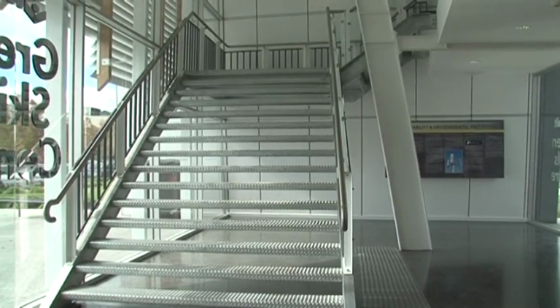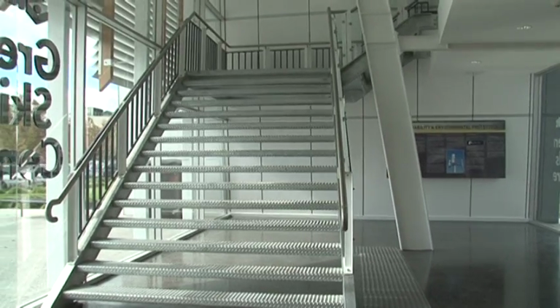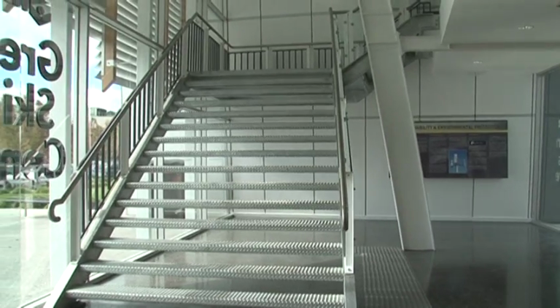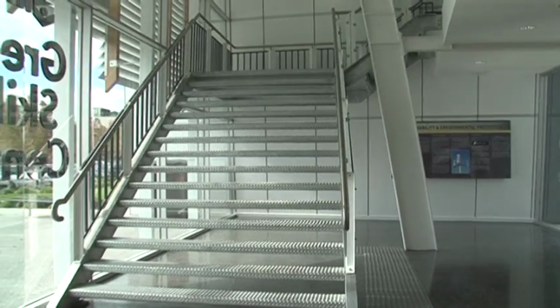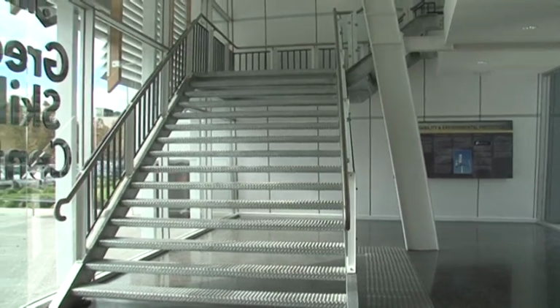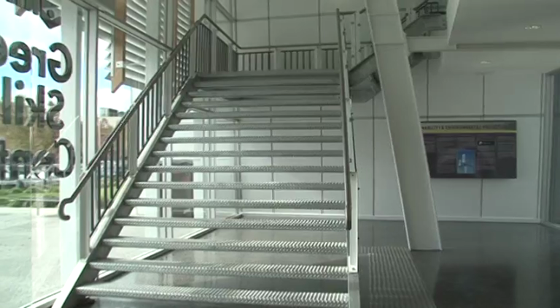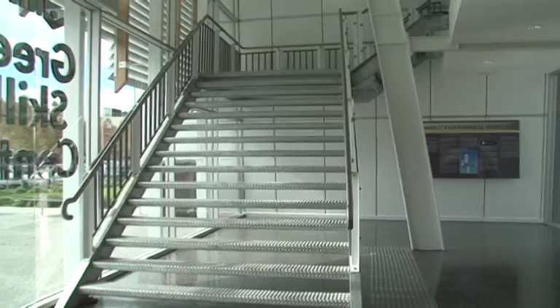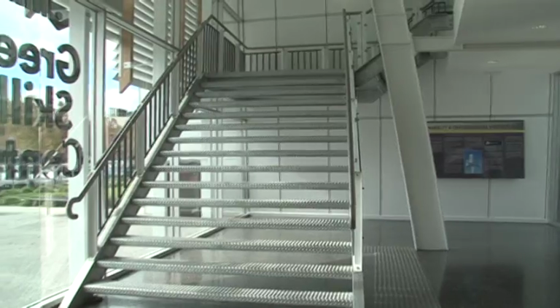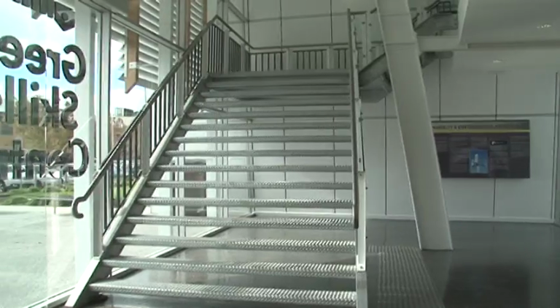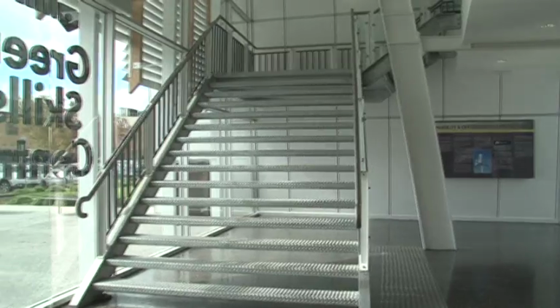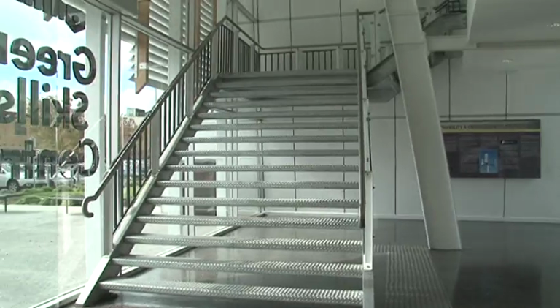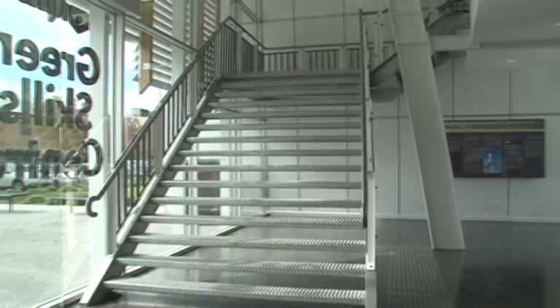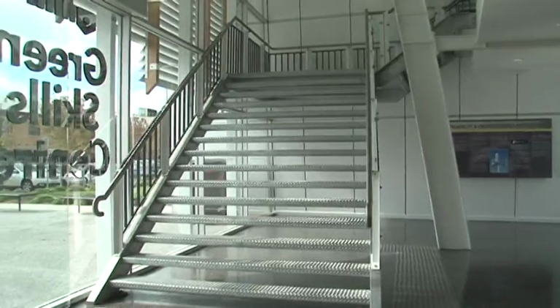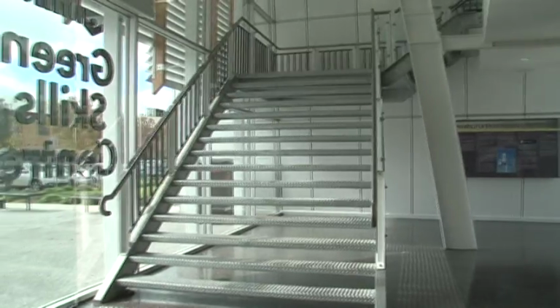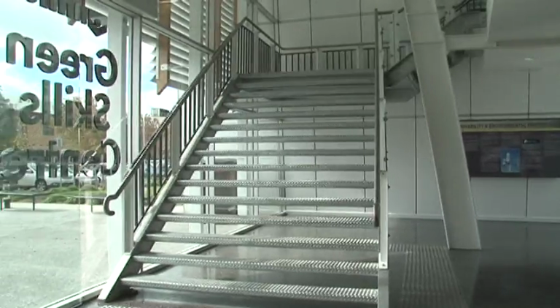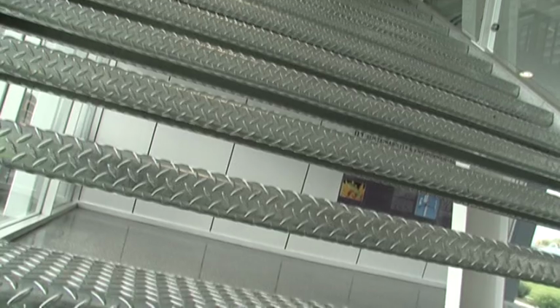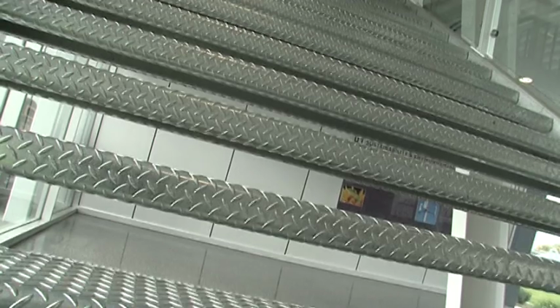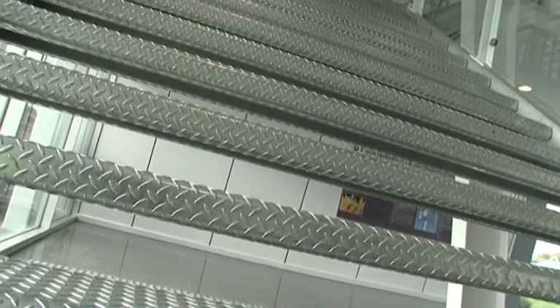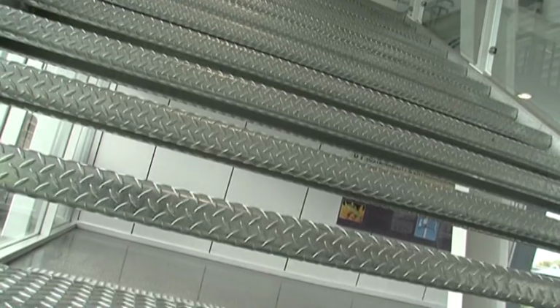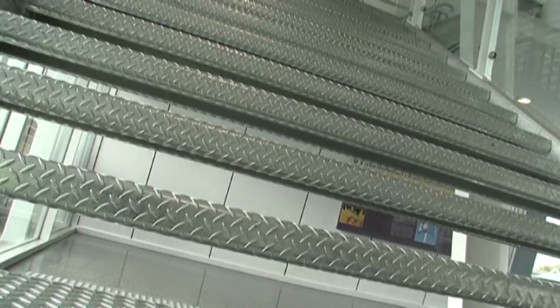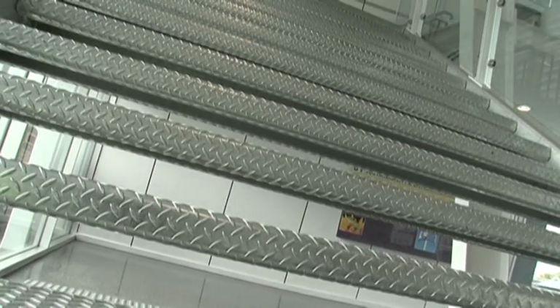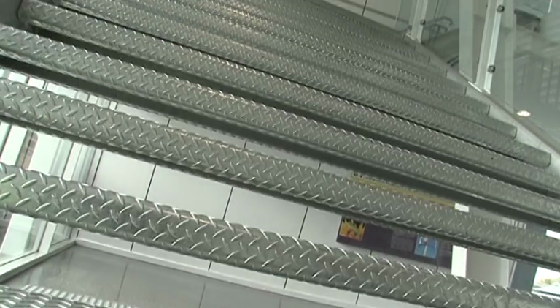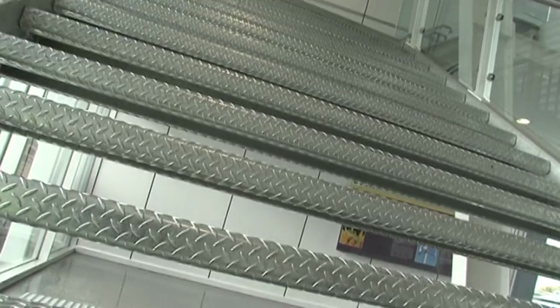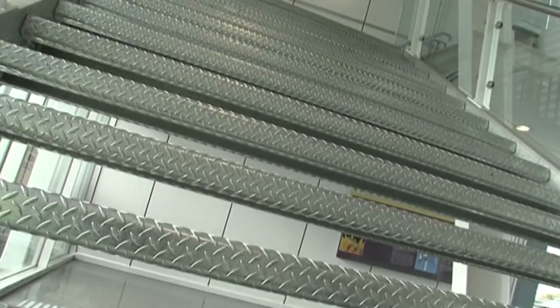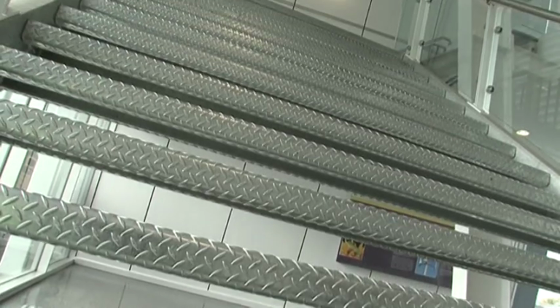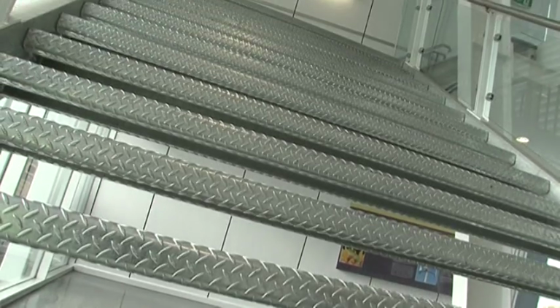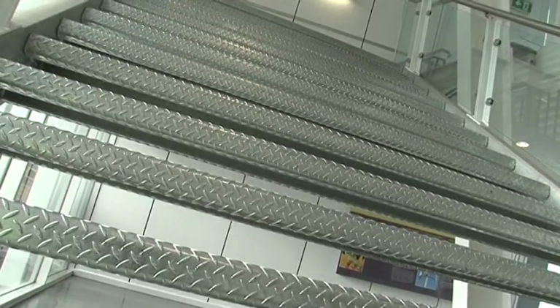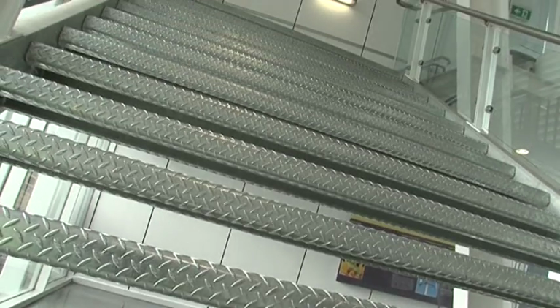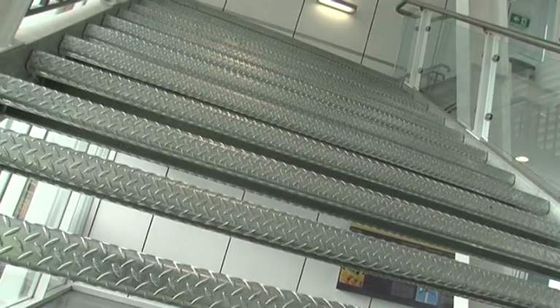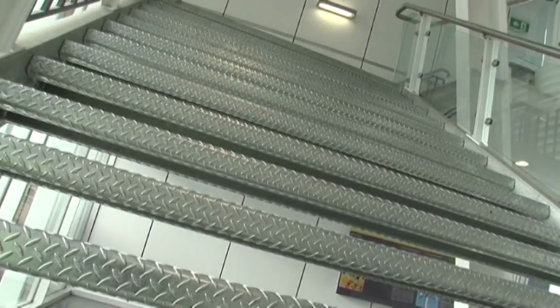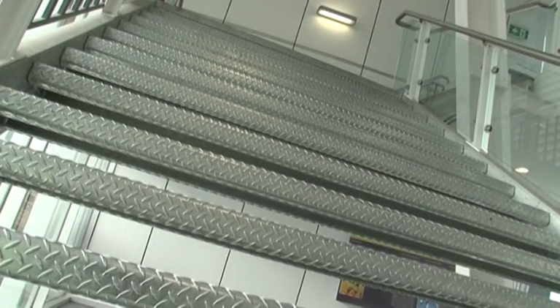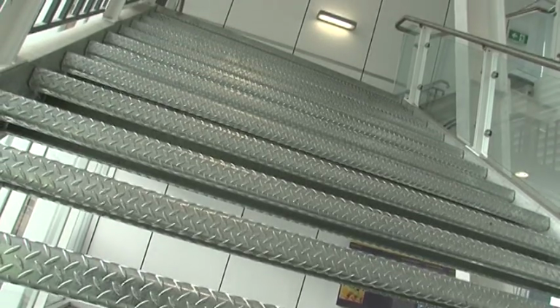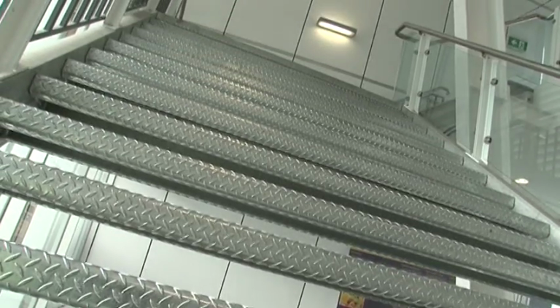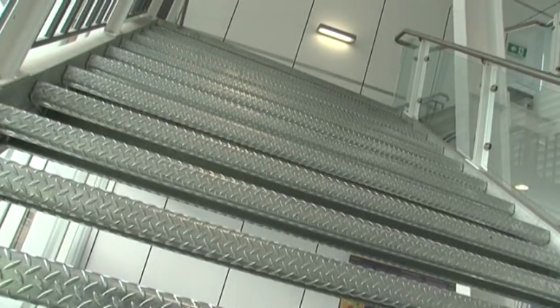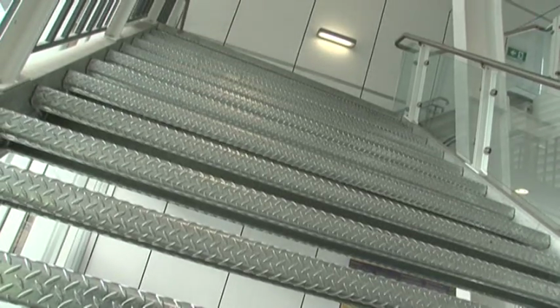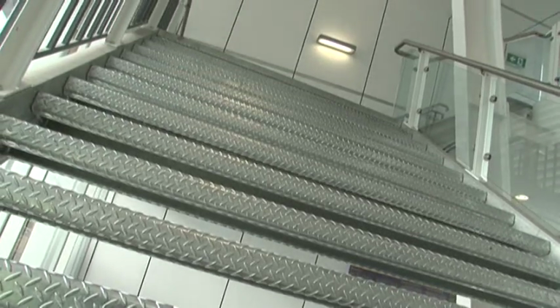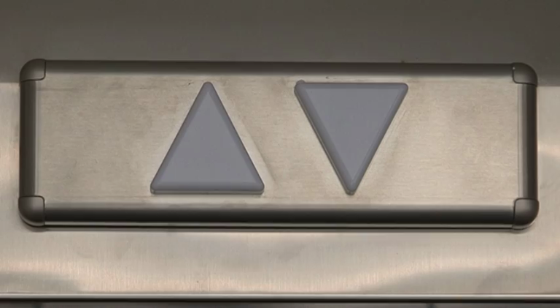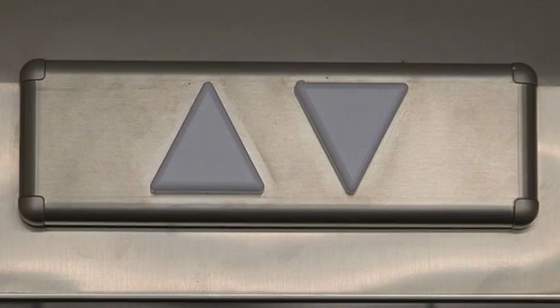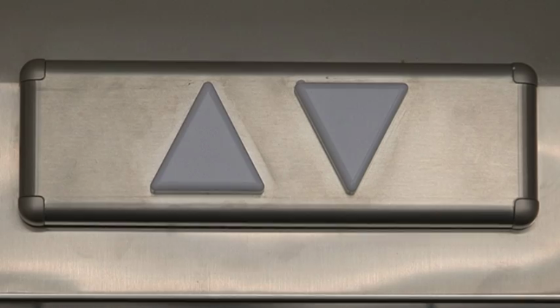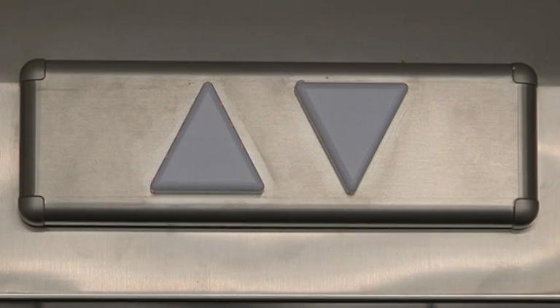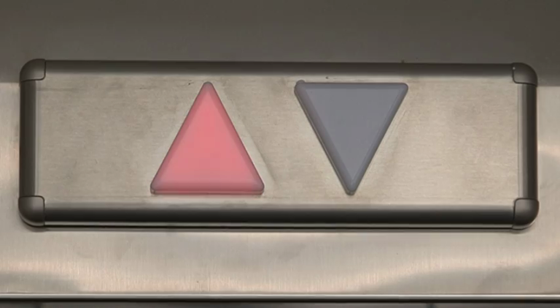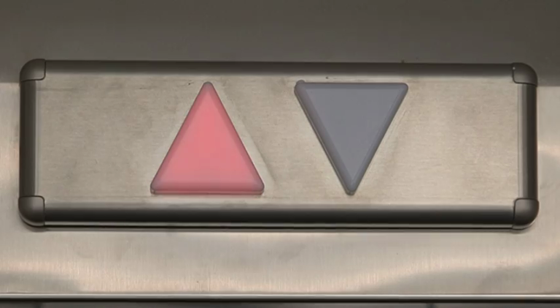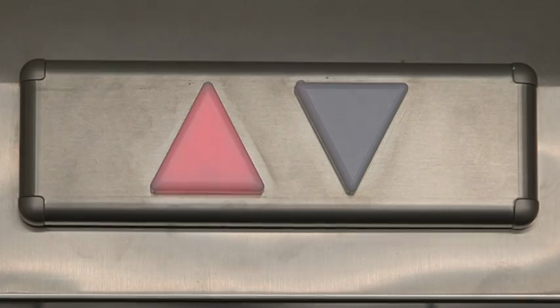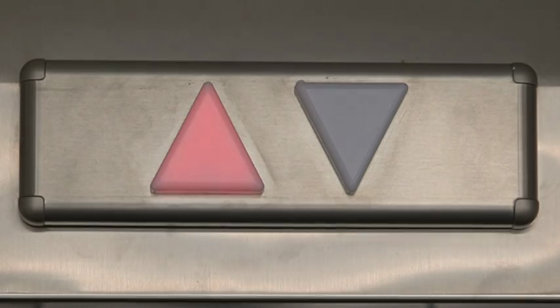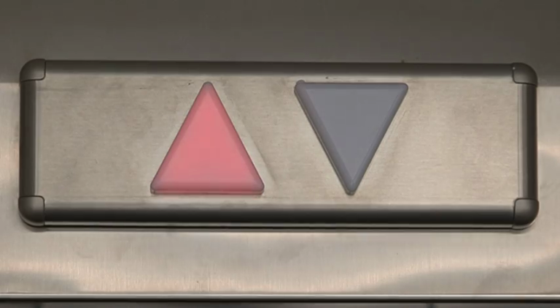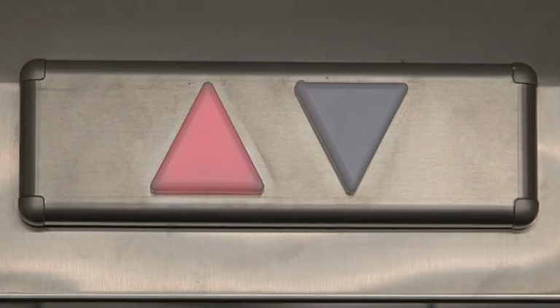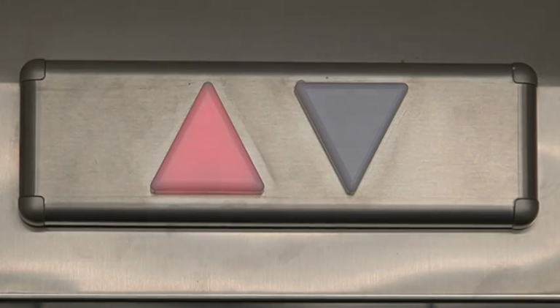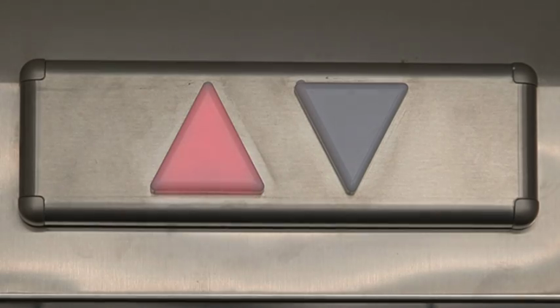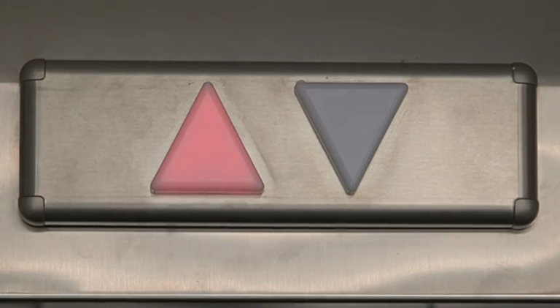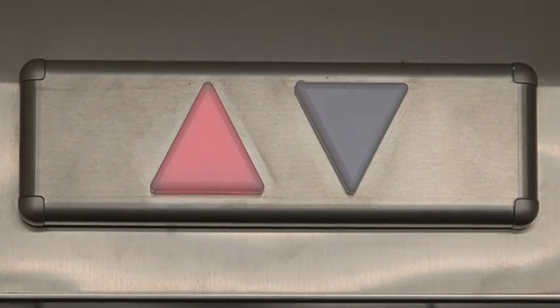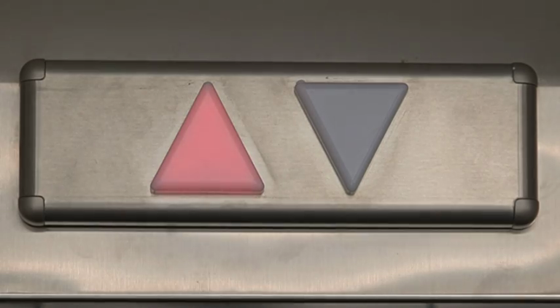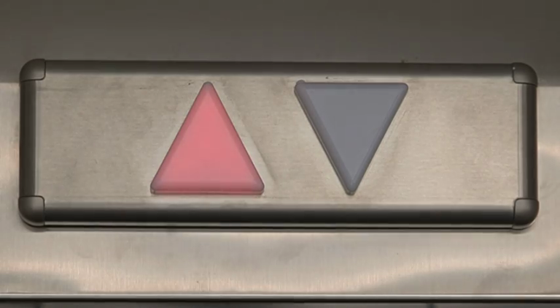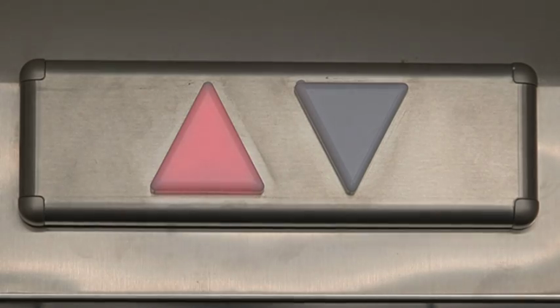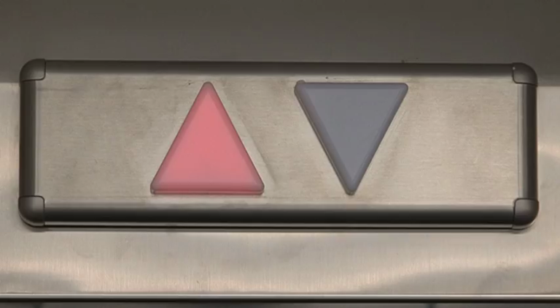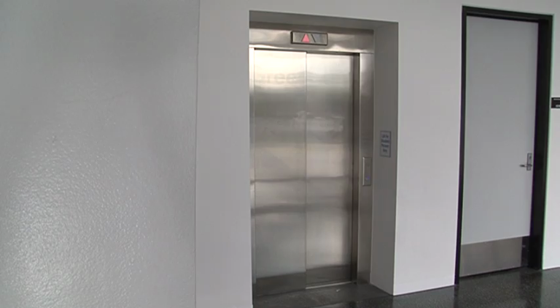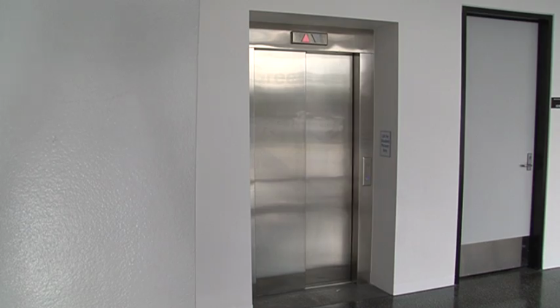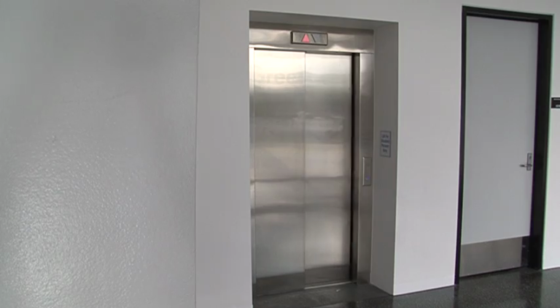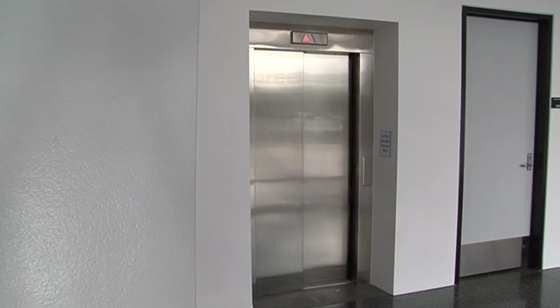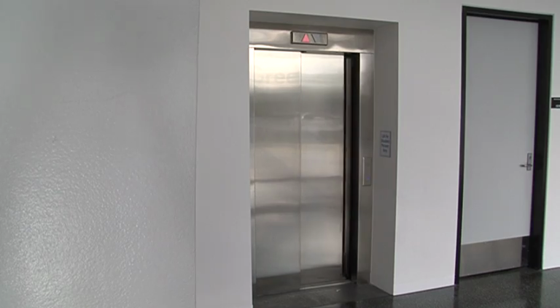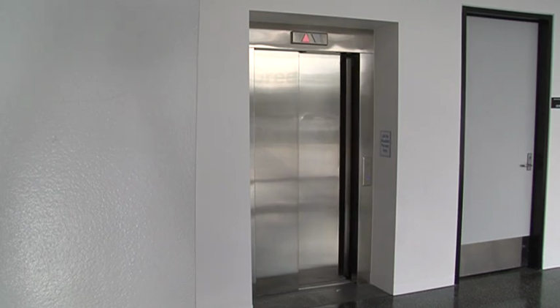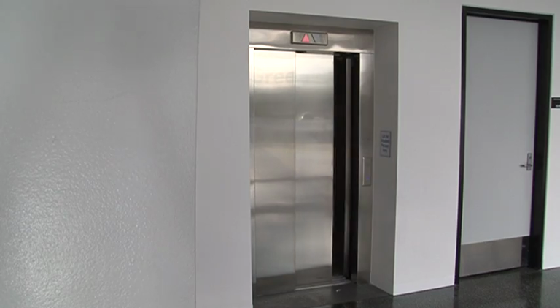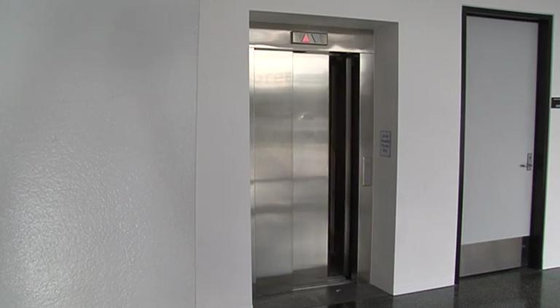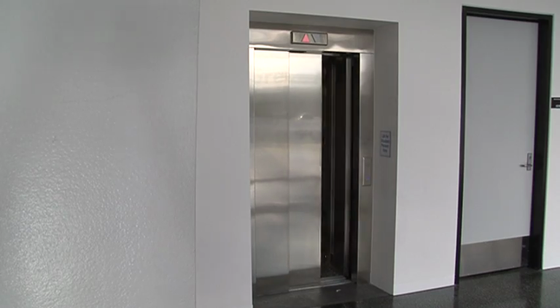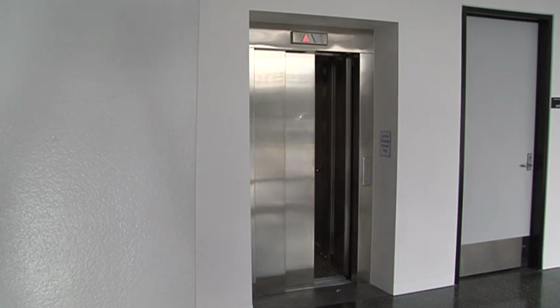Indoors, the staircase stands out in the entrance hall, encouraging its use opposed to taking the lift, thereby reducing the building's energy consumption.